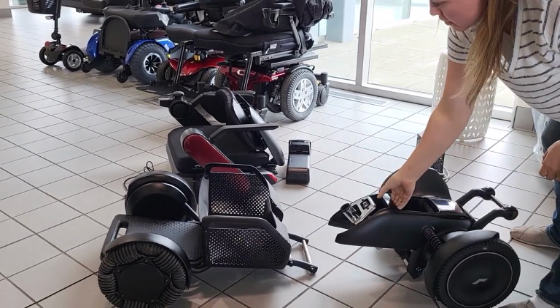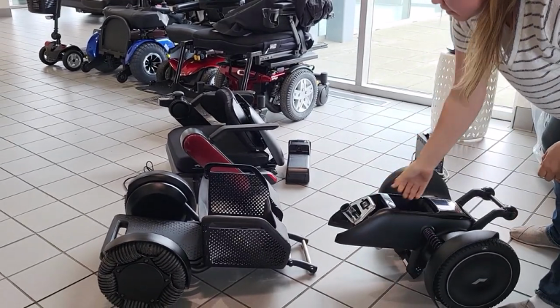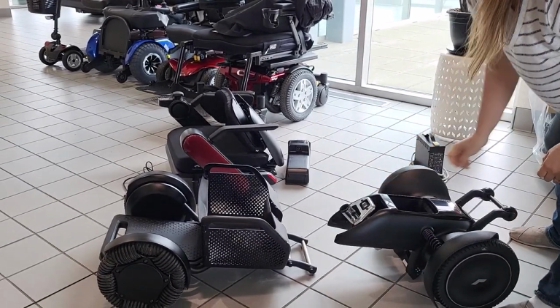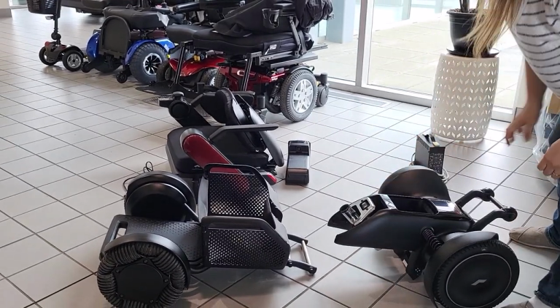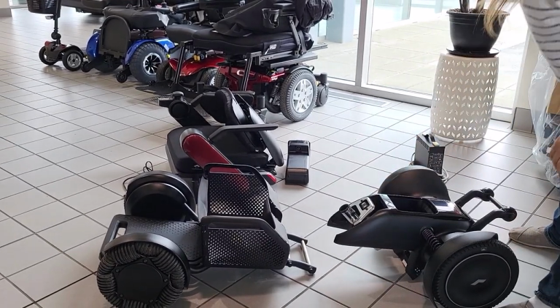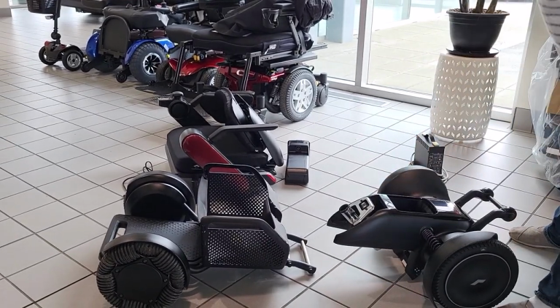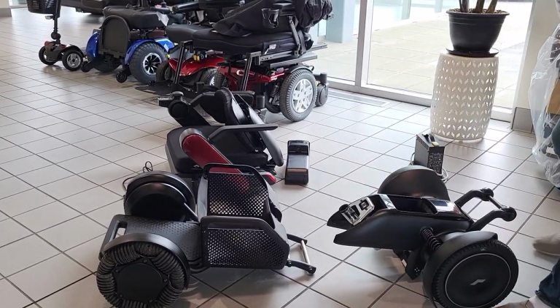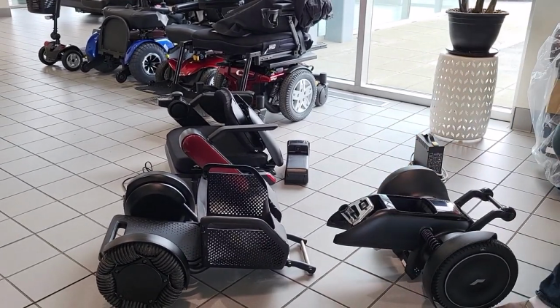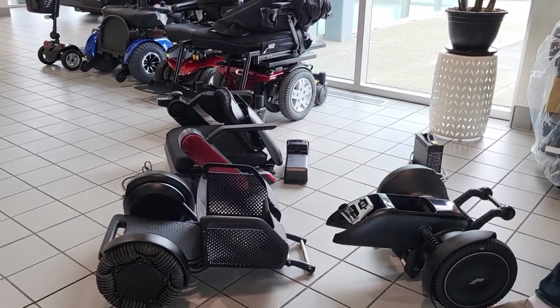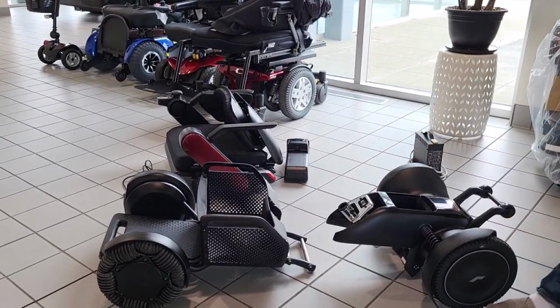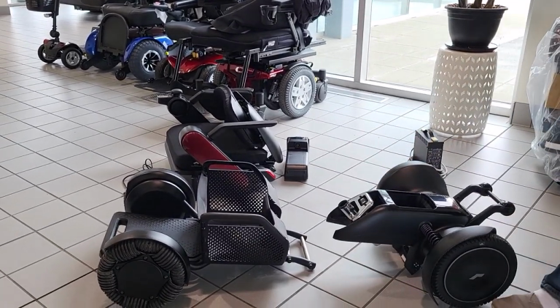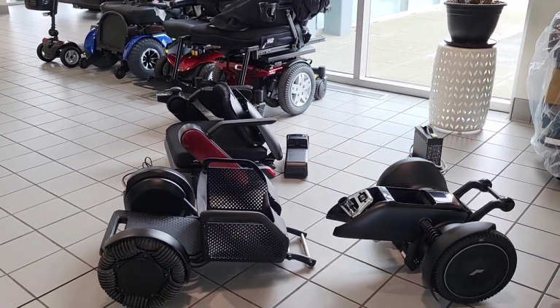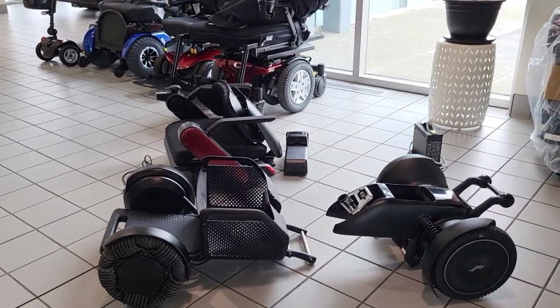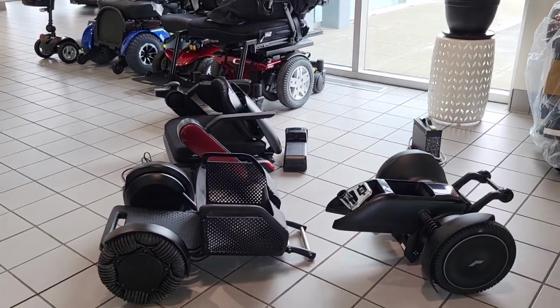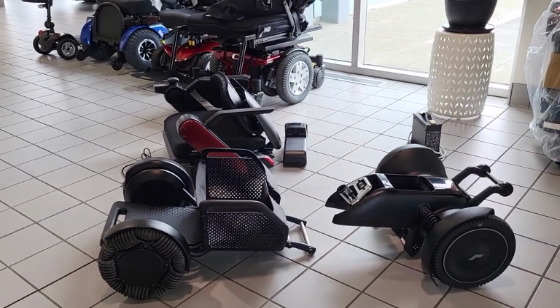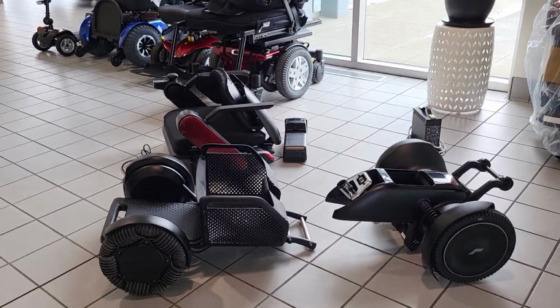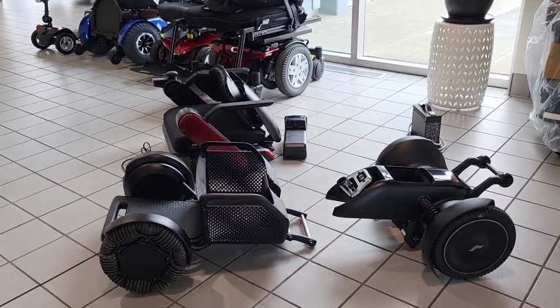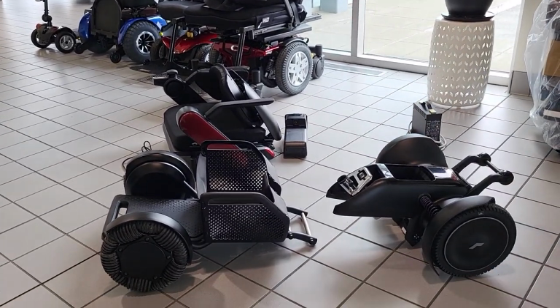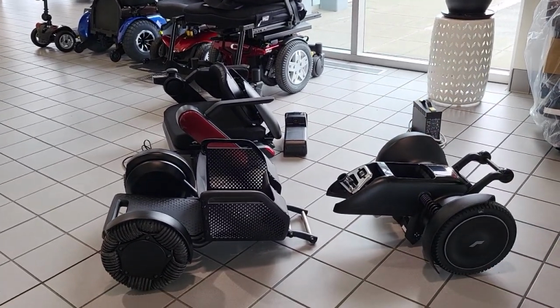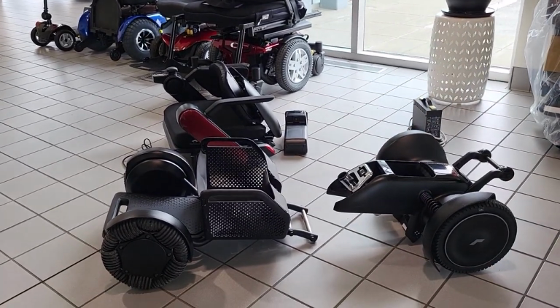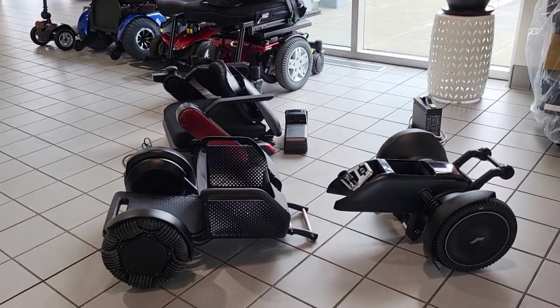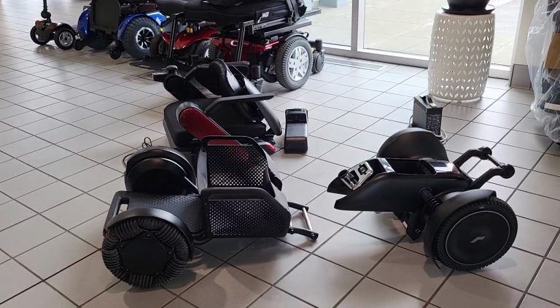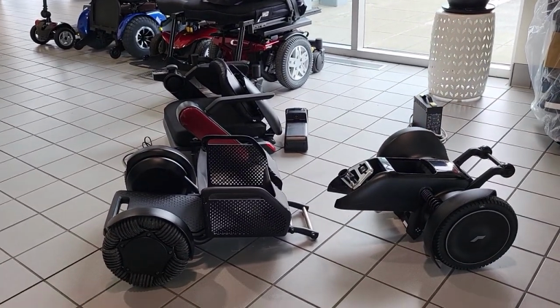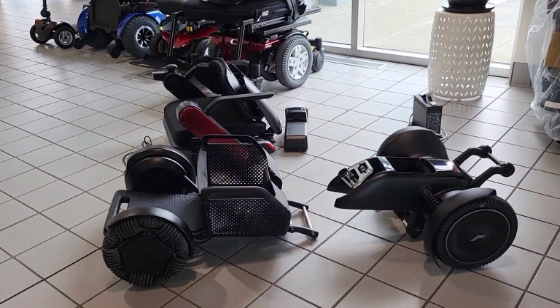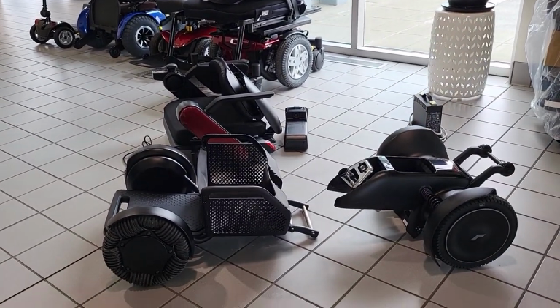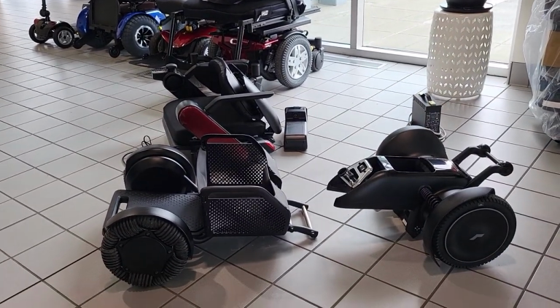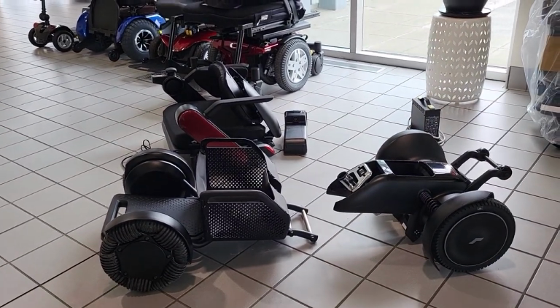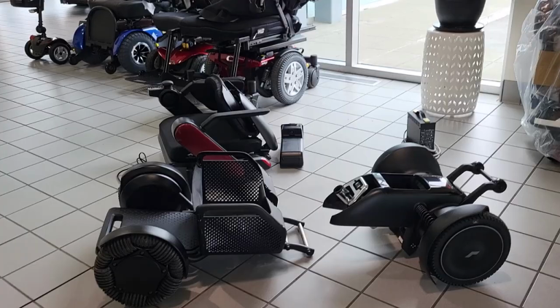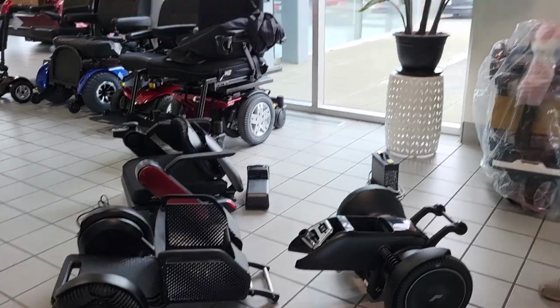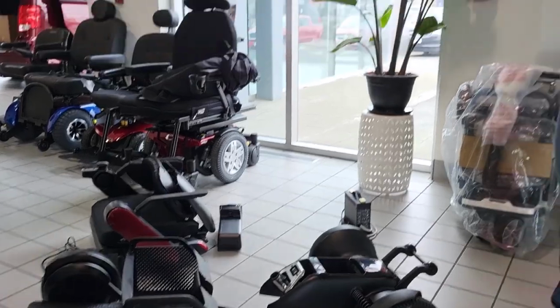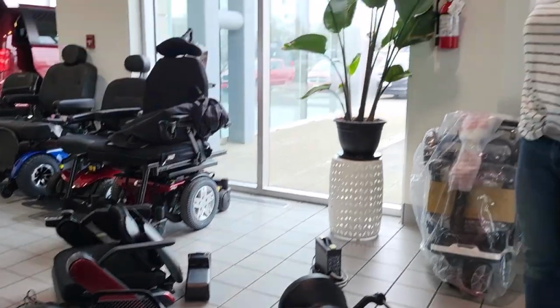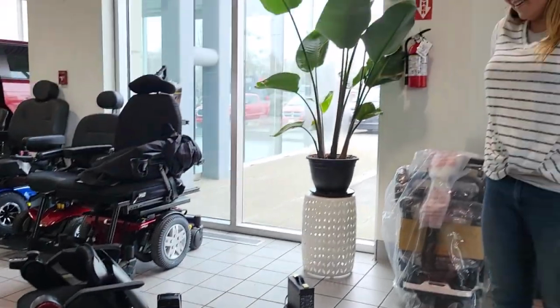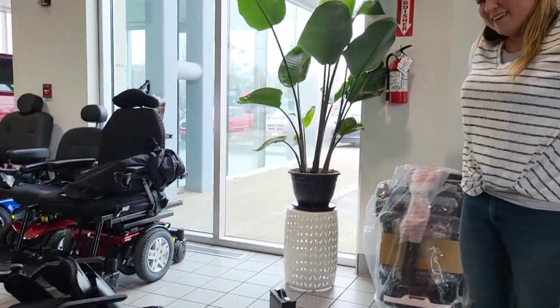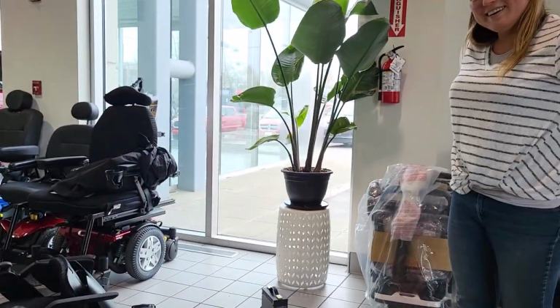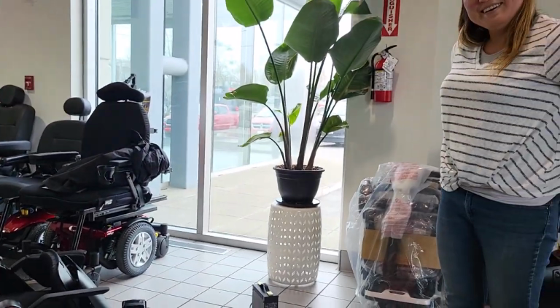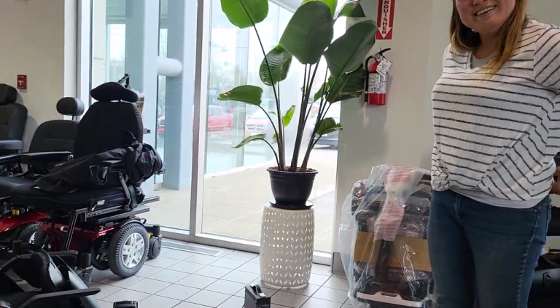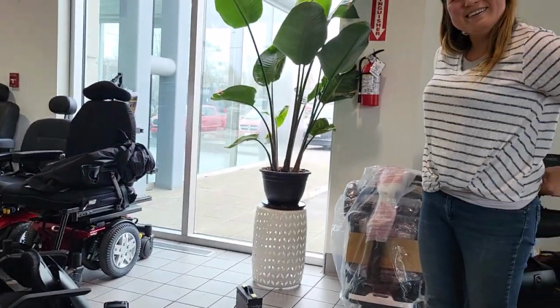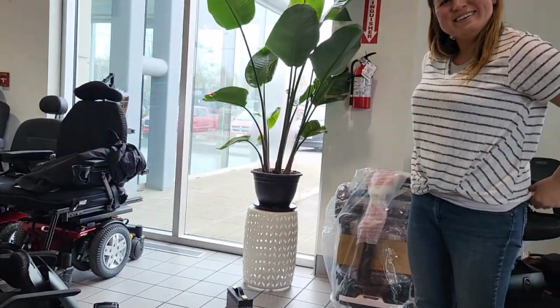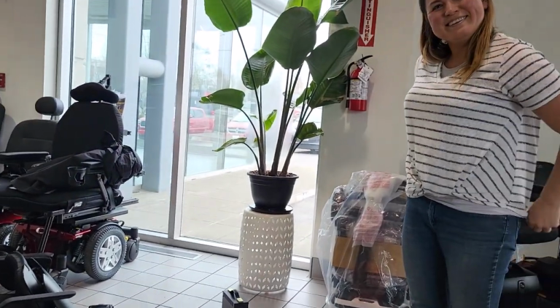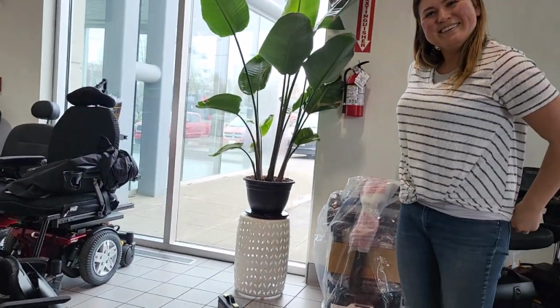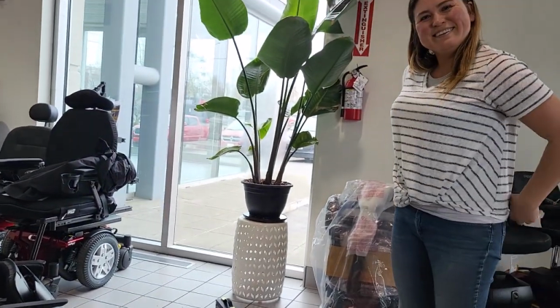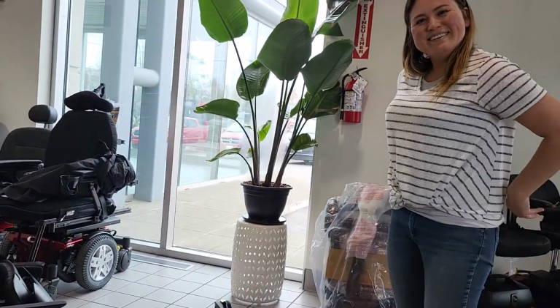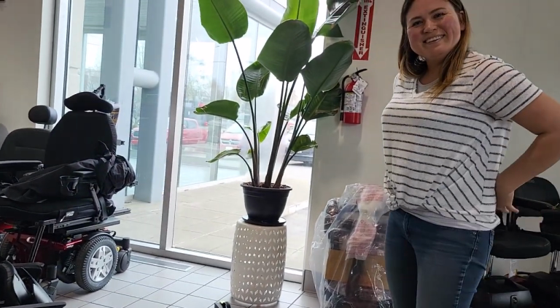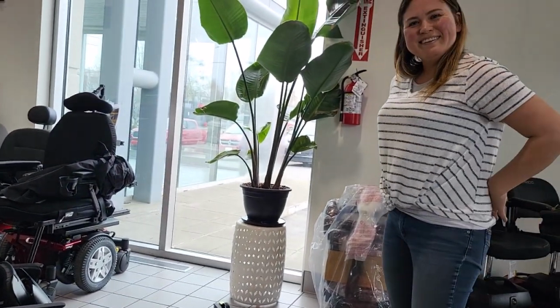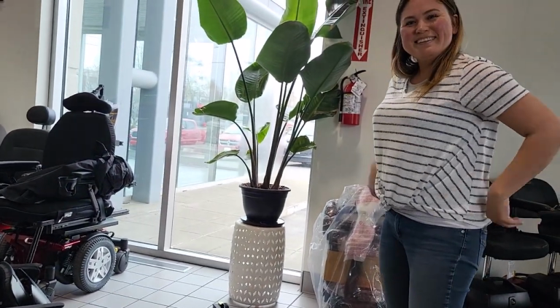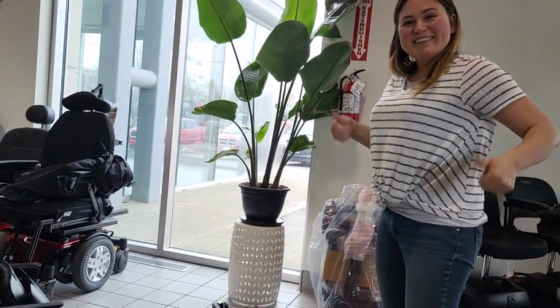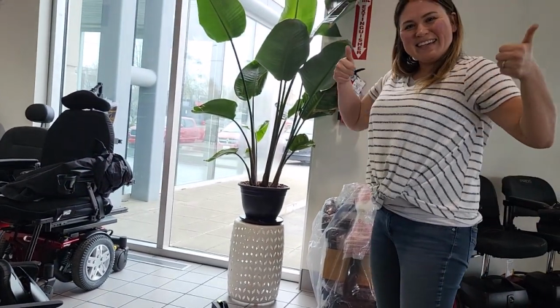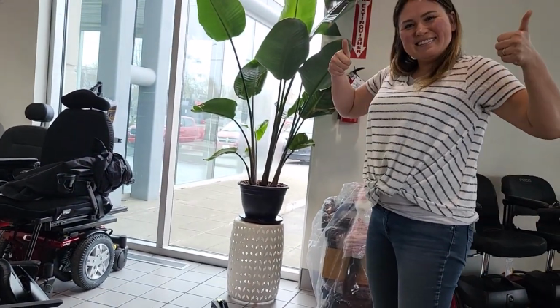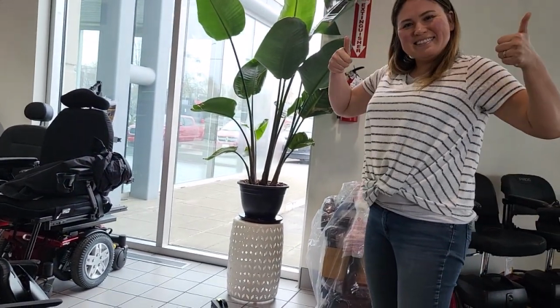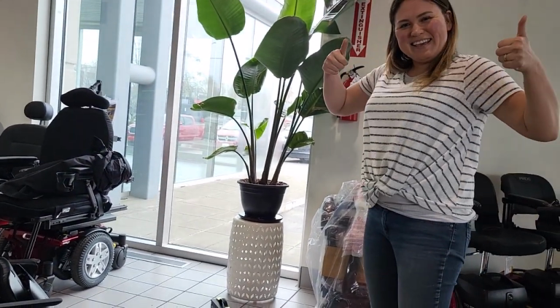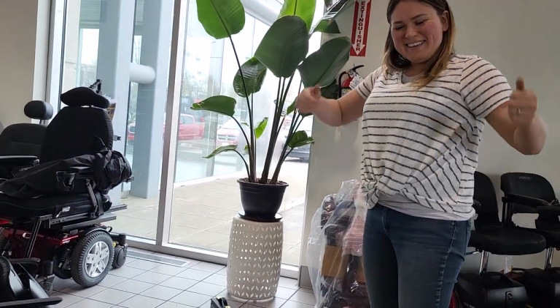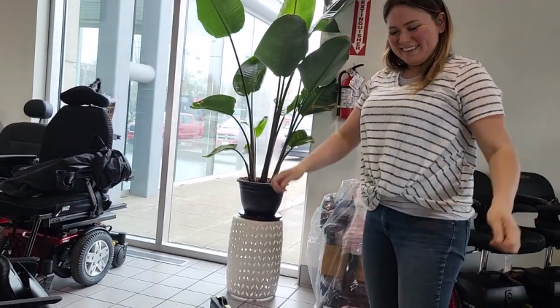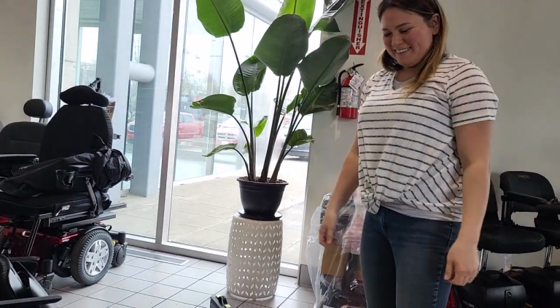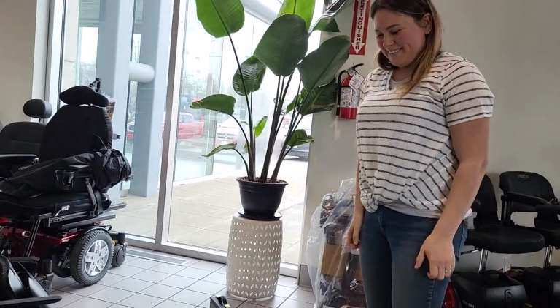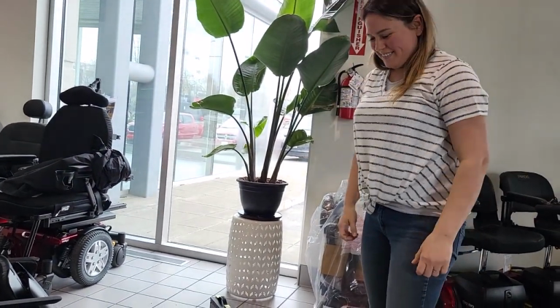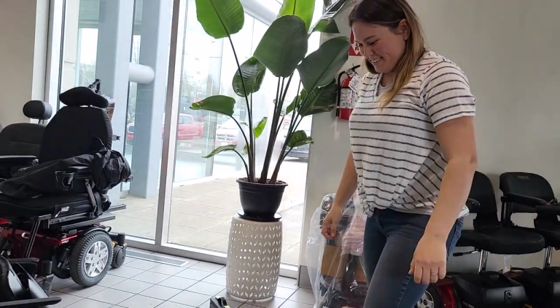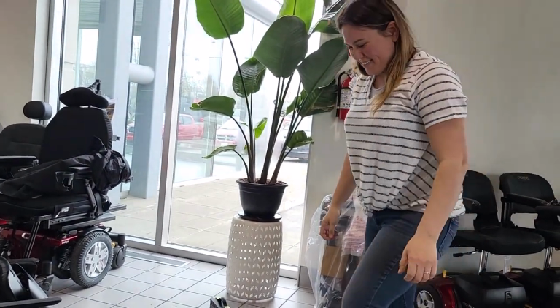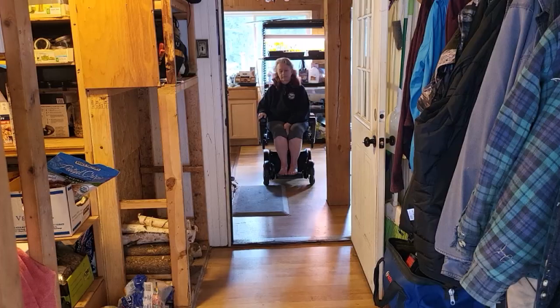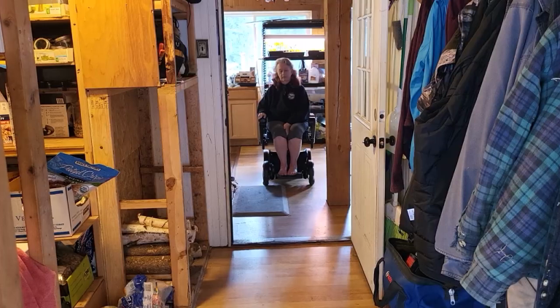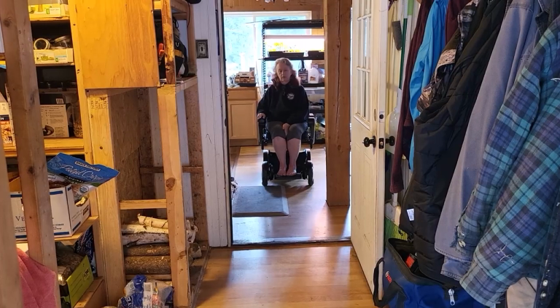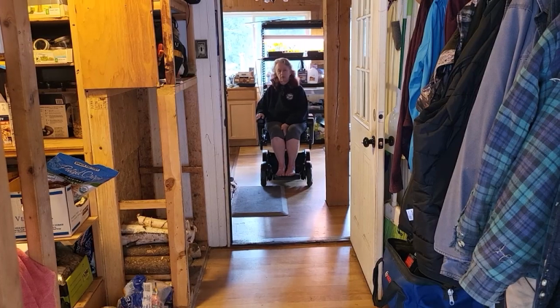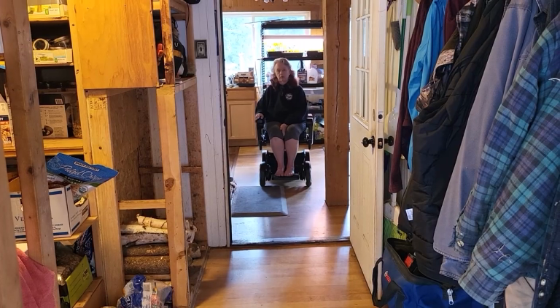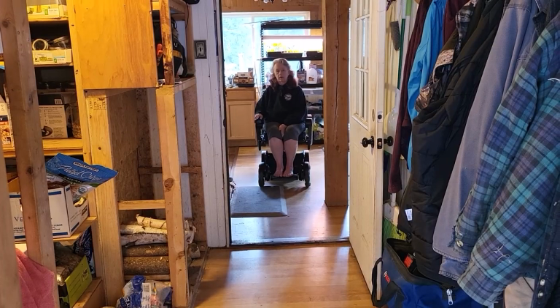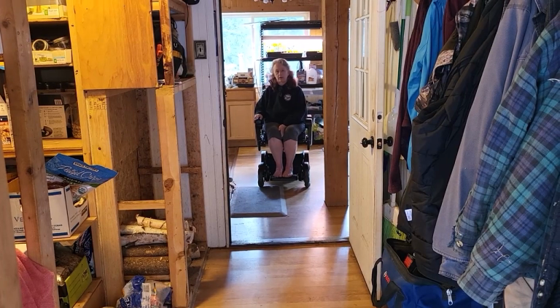And now we can load it all up in the car. Yay! Thank you.